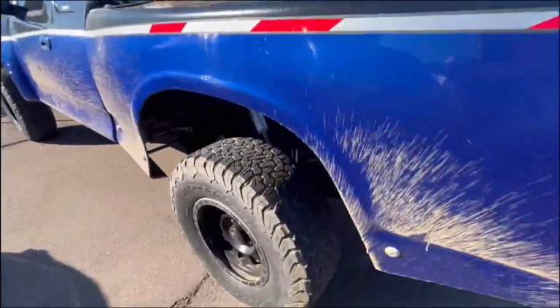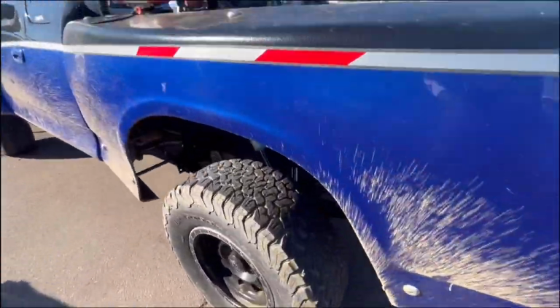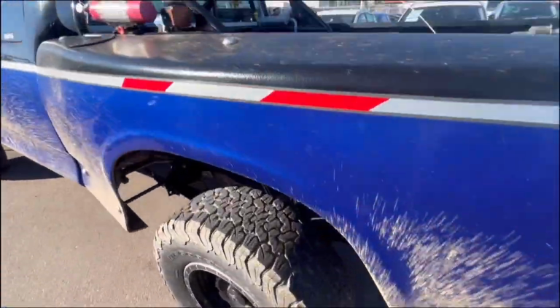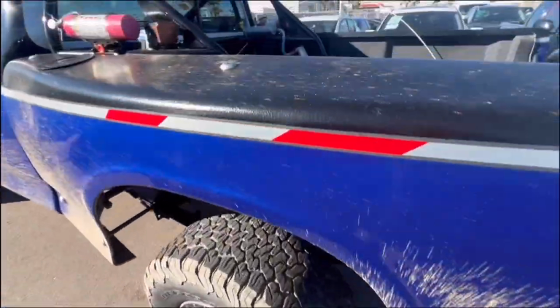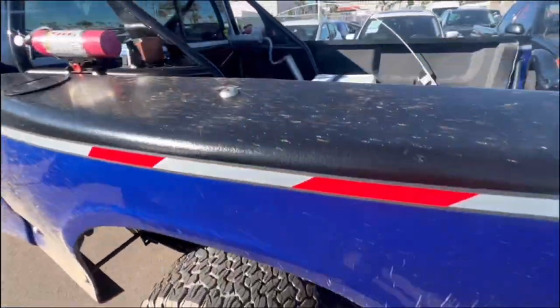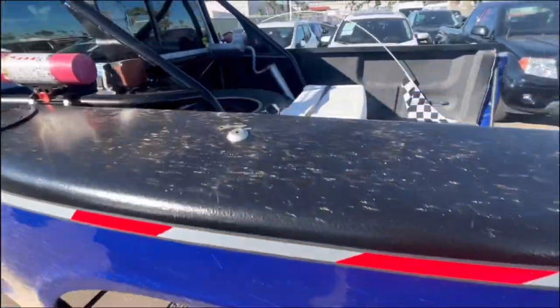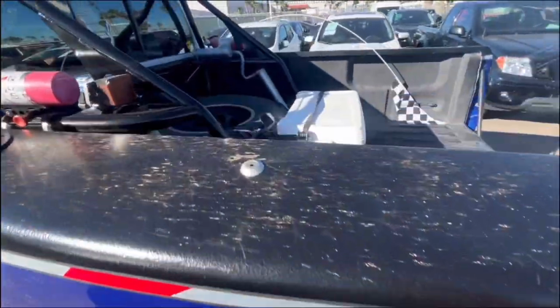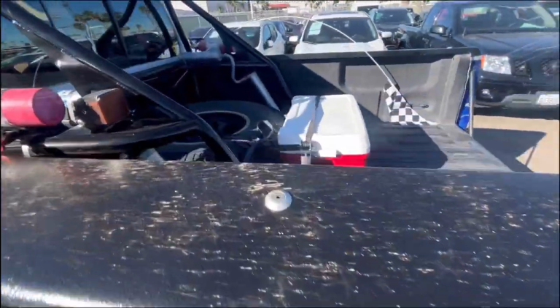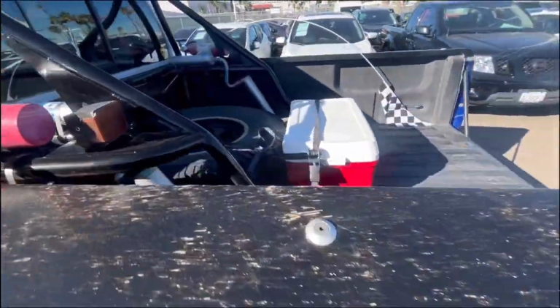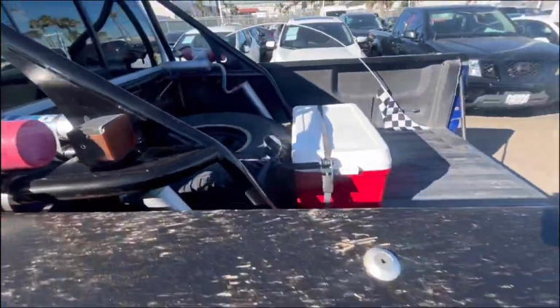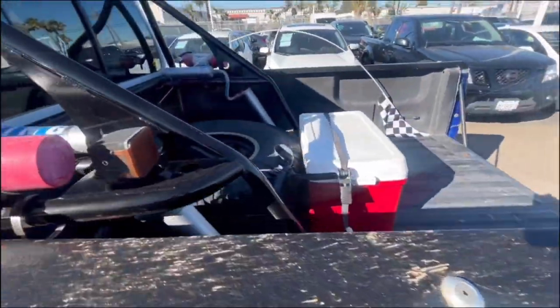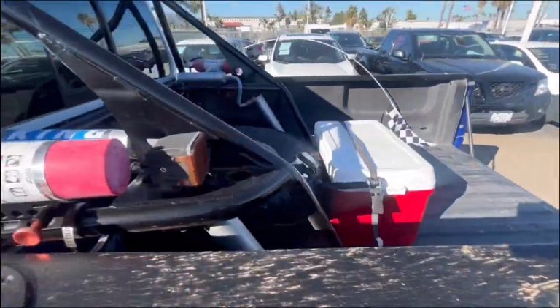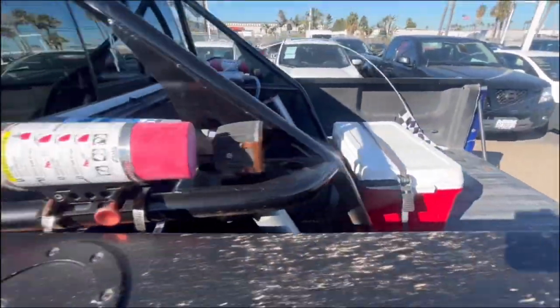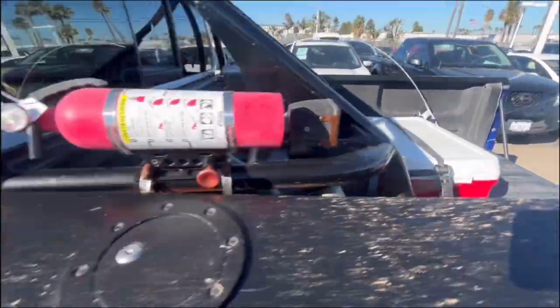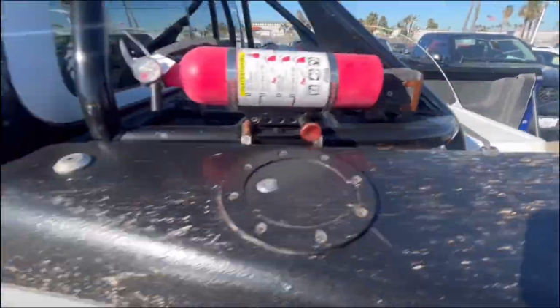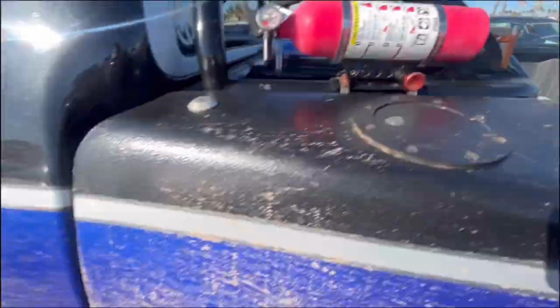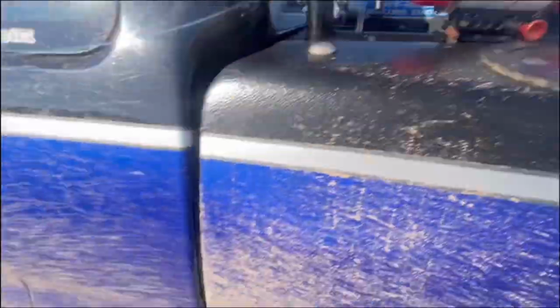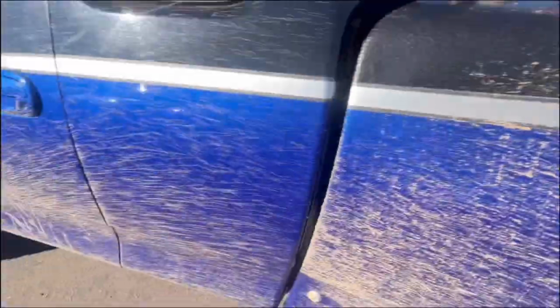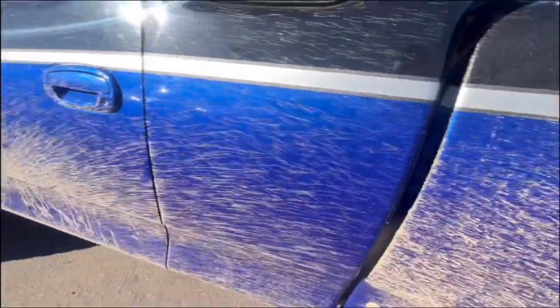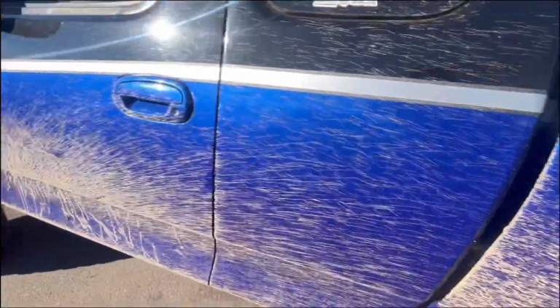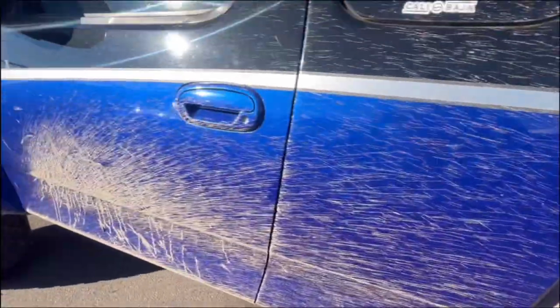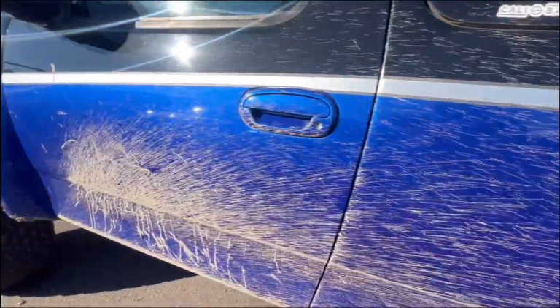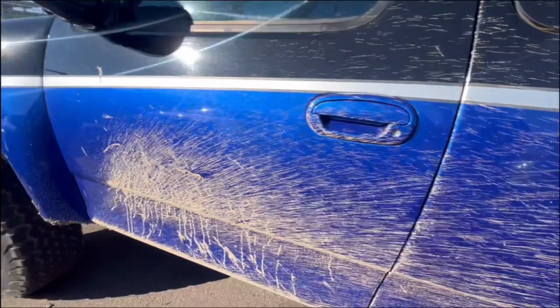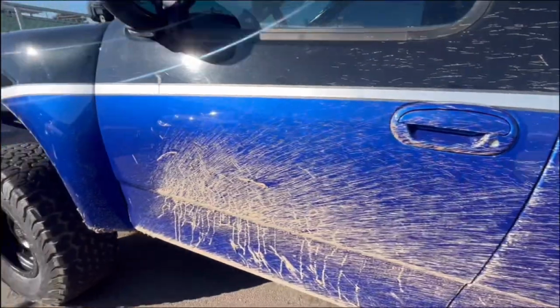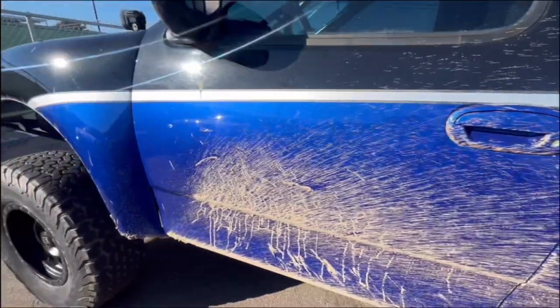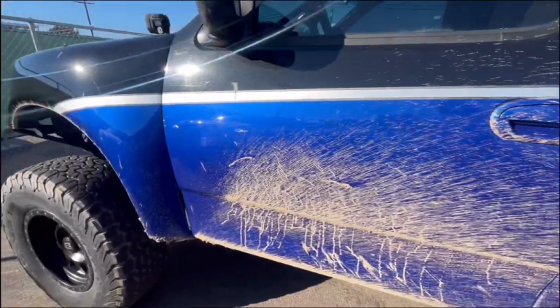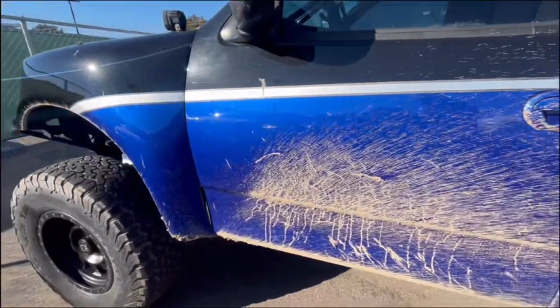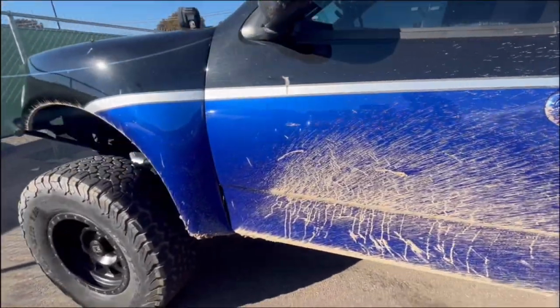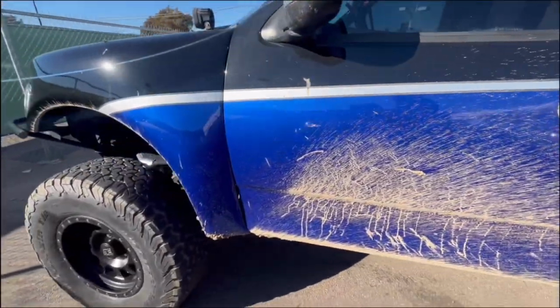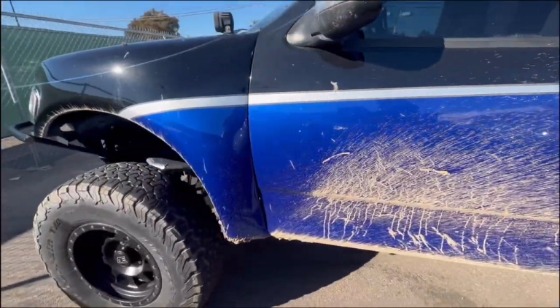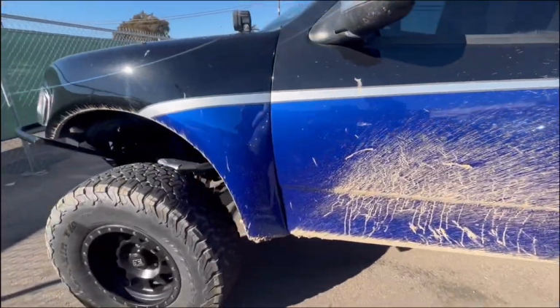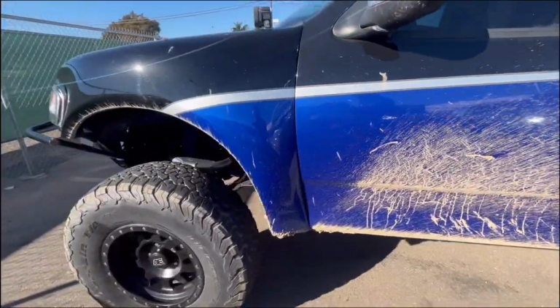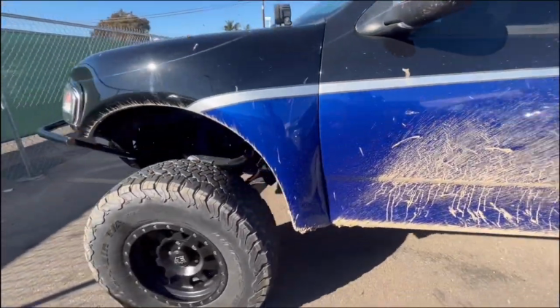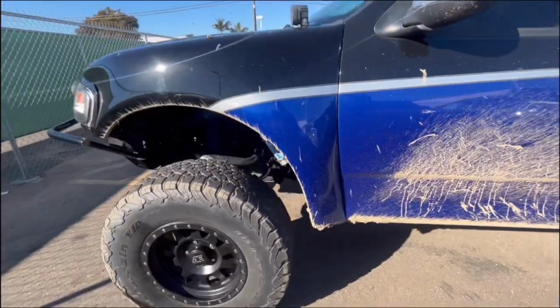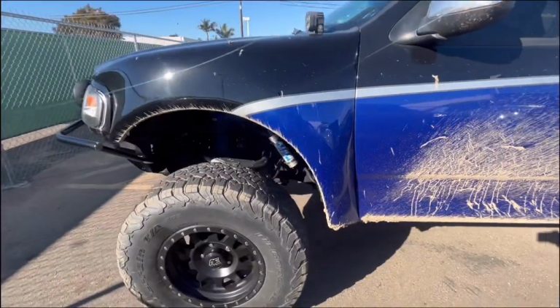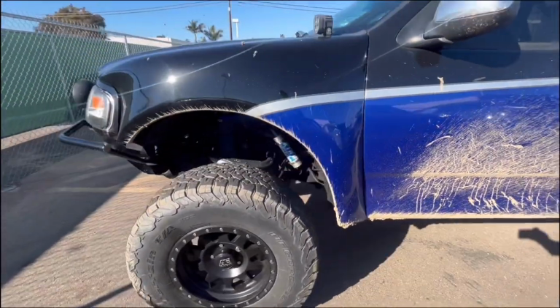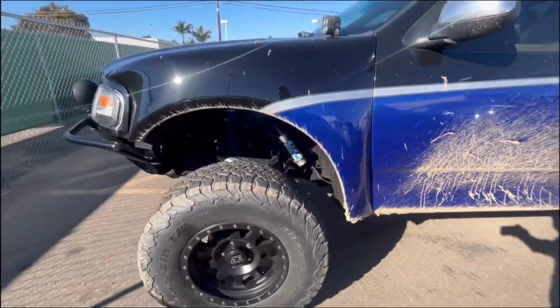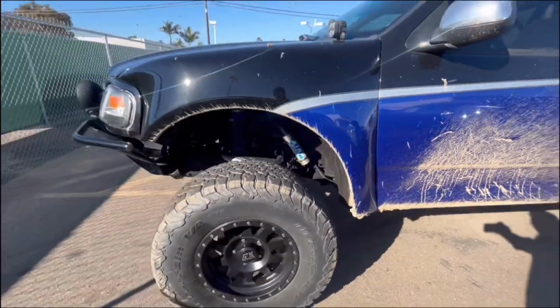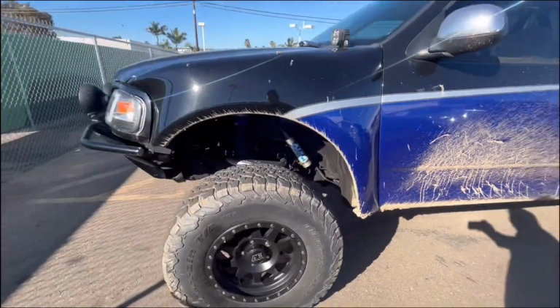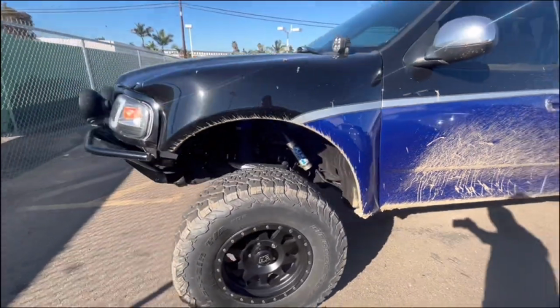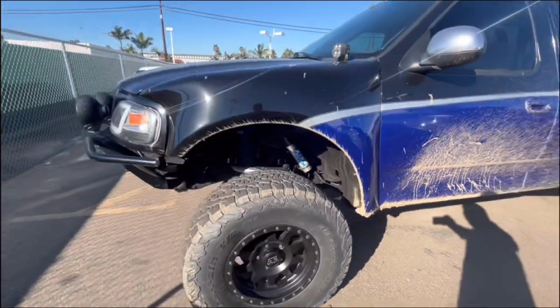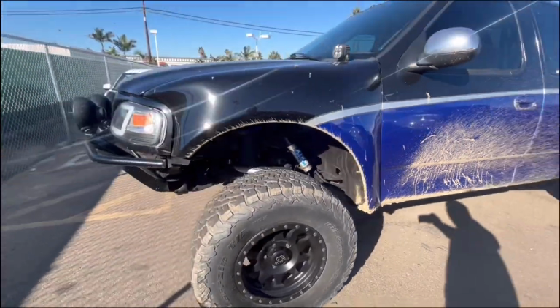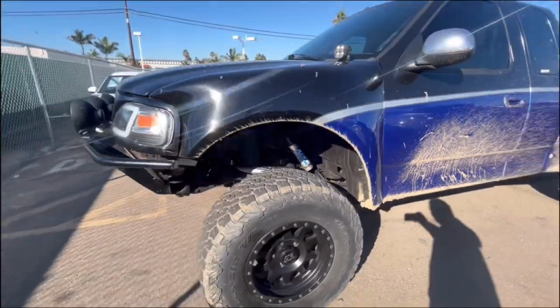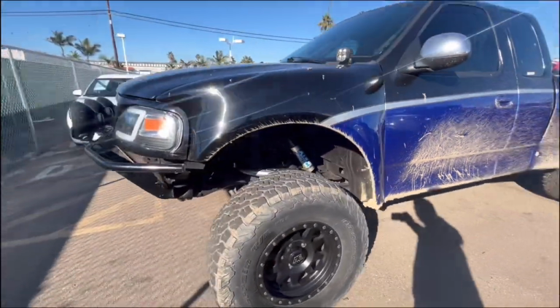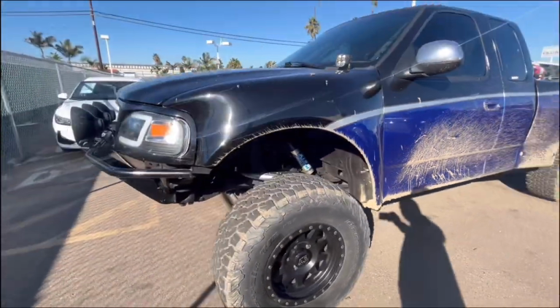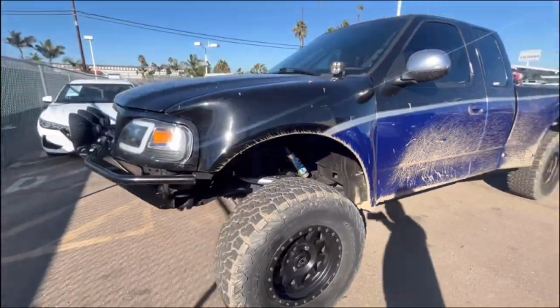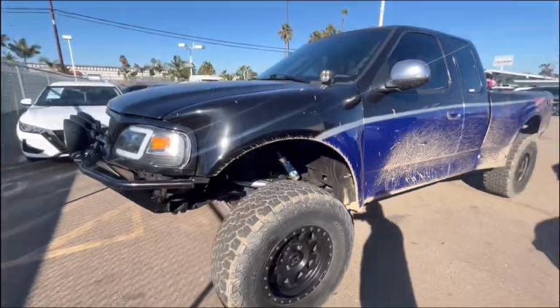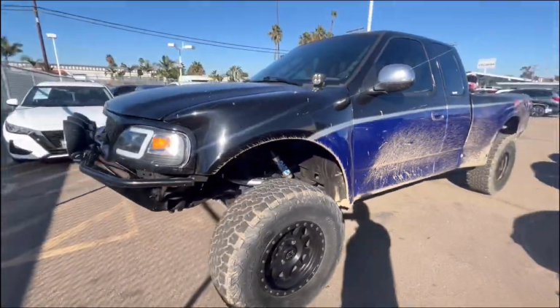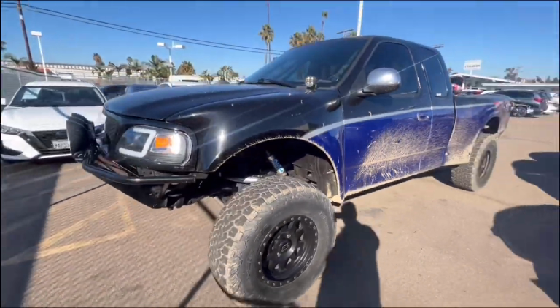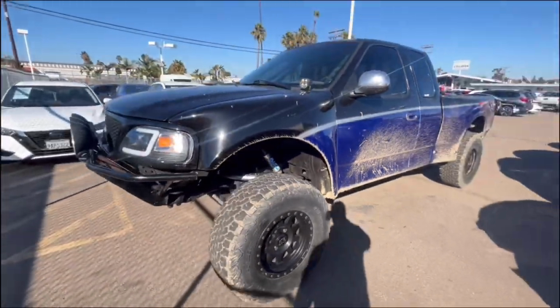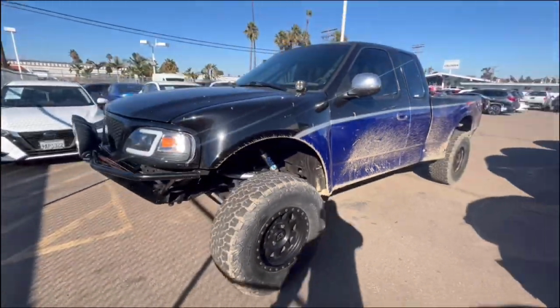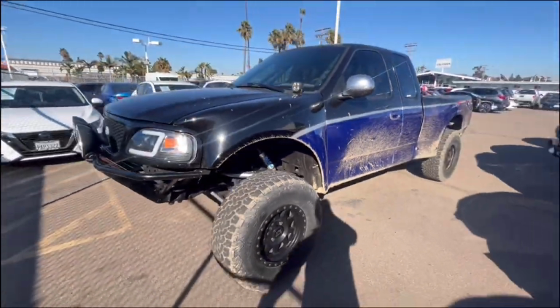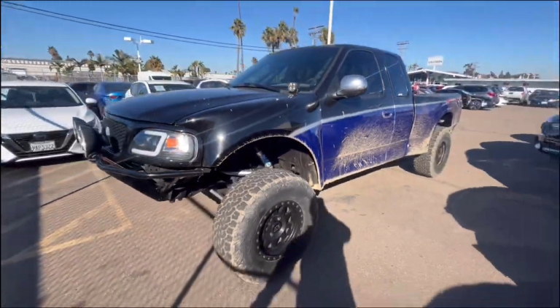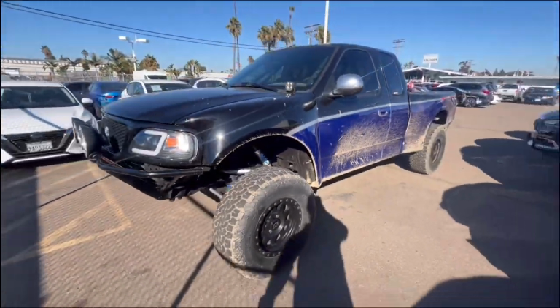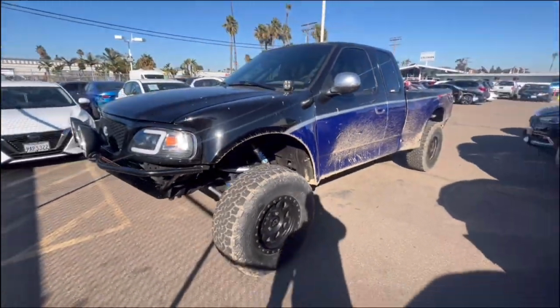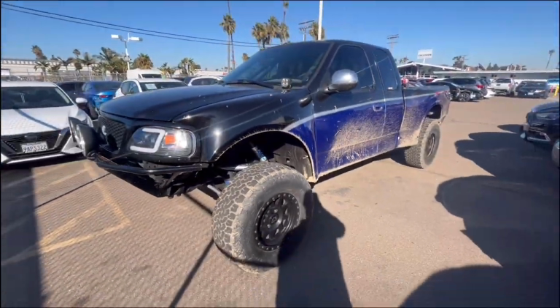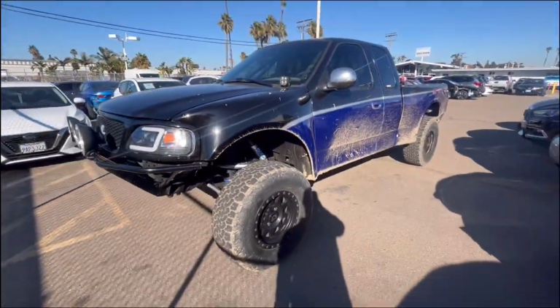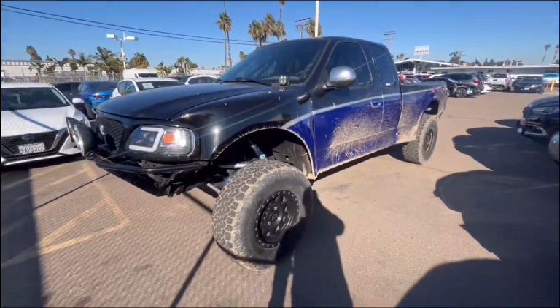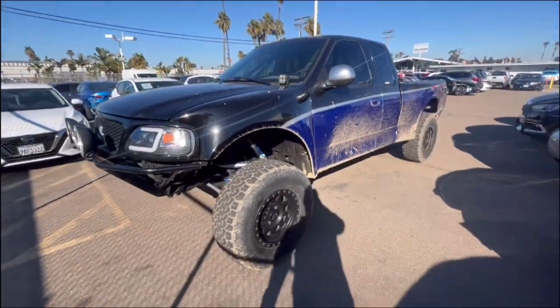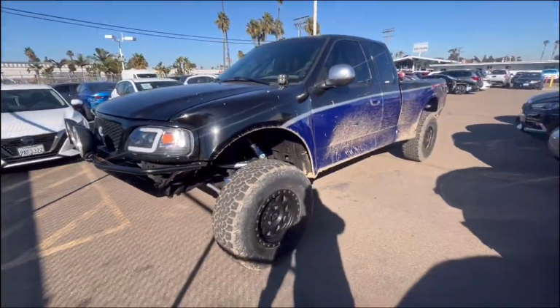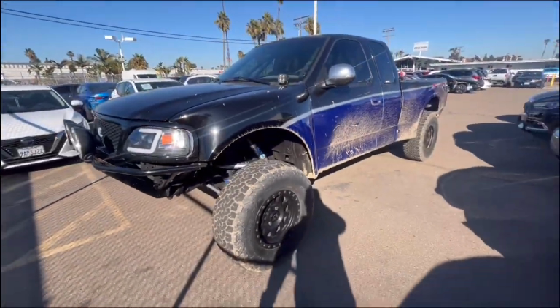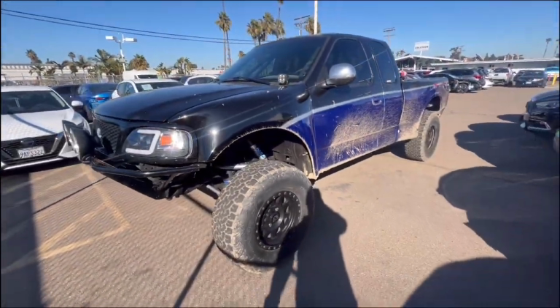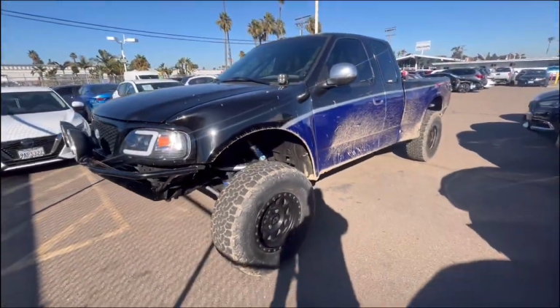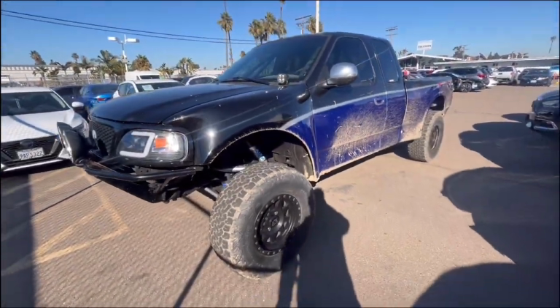Damn, this baby's good. We should probably just take it the way it is. Psyche. We got a bunch of crap to do.